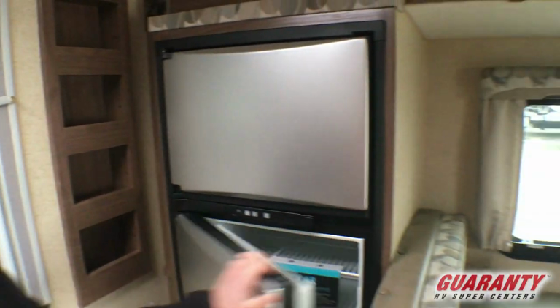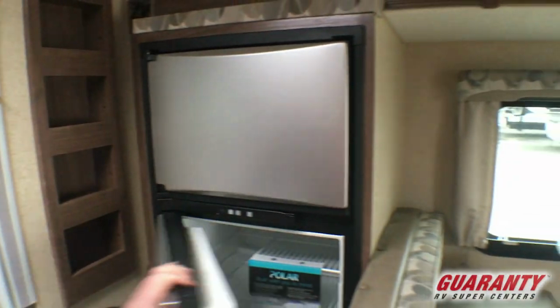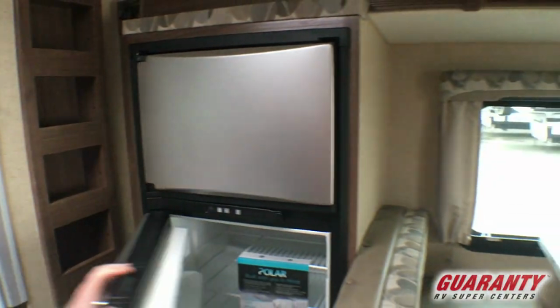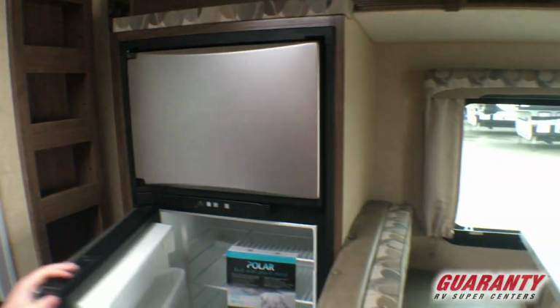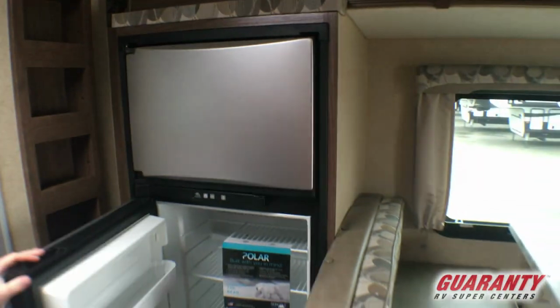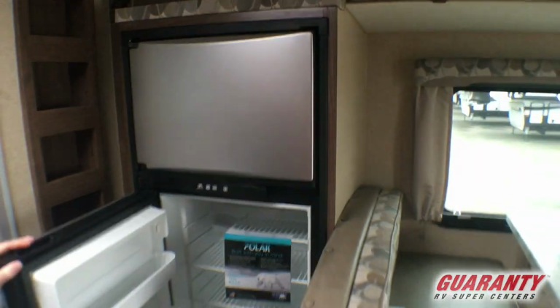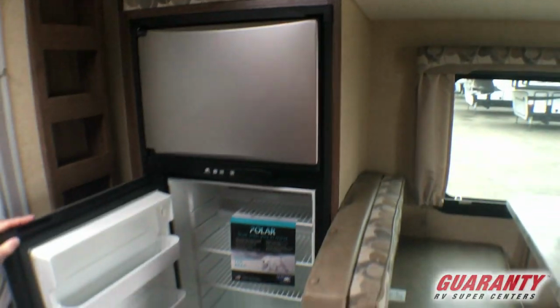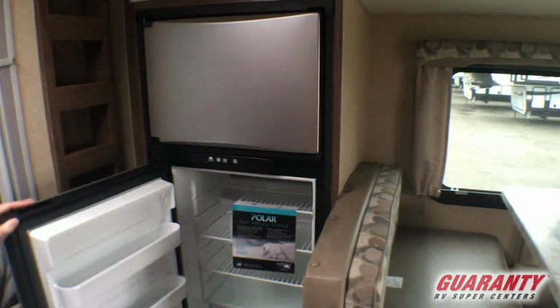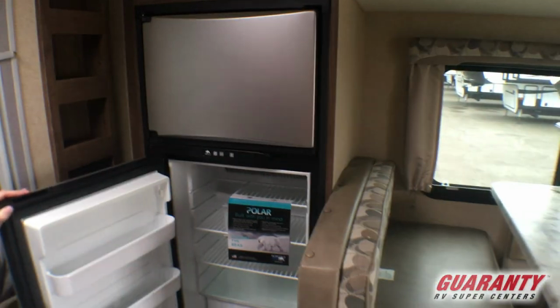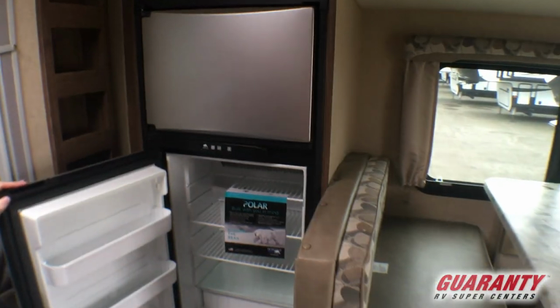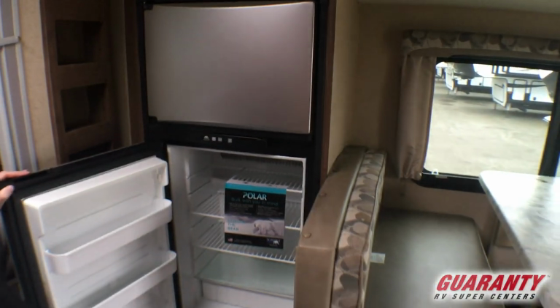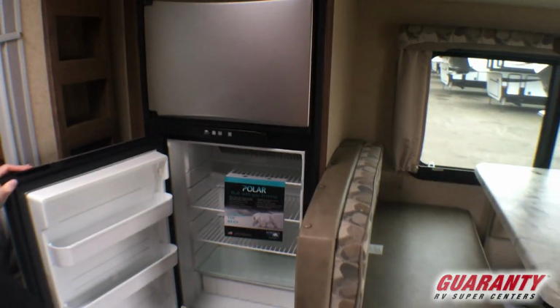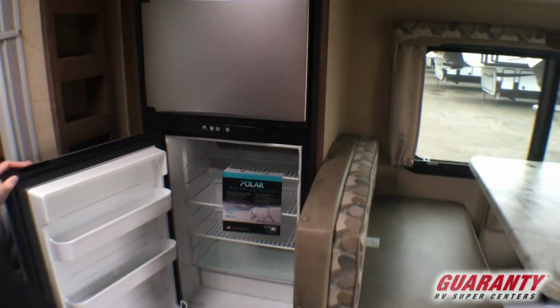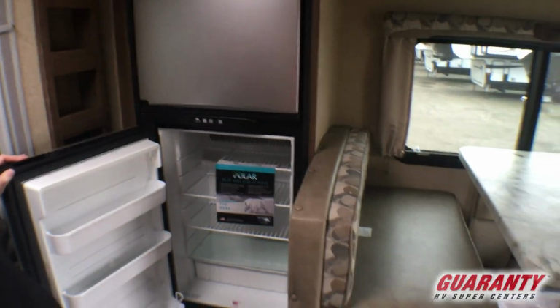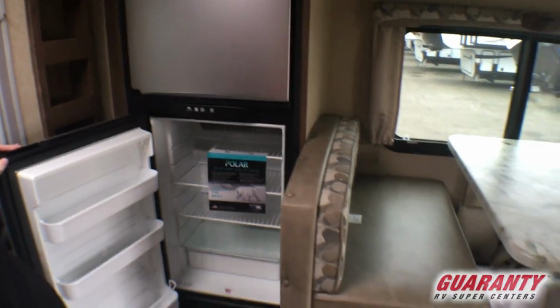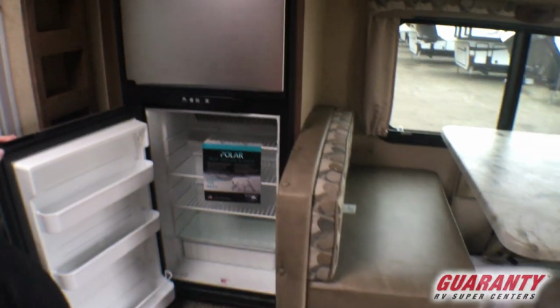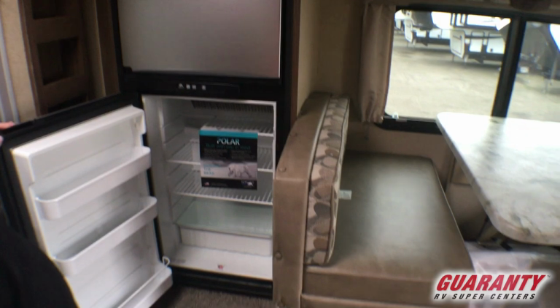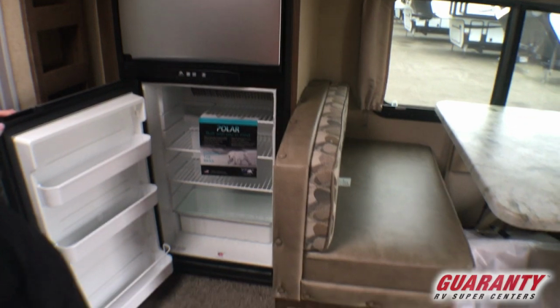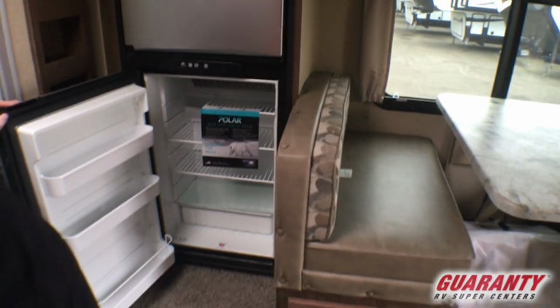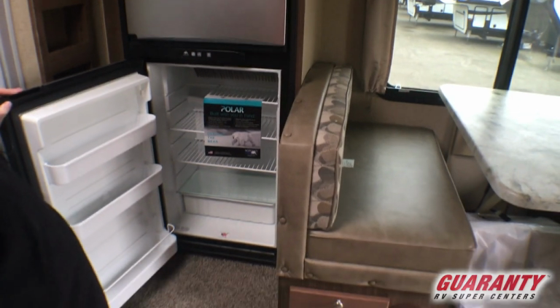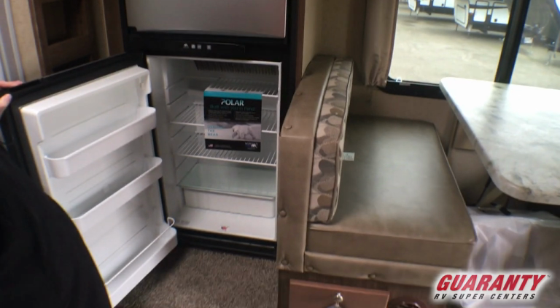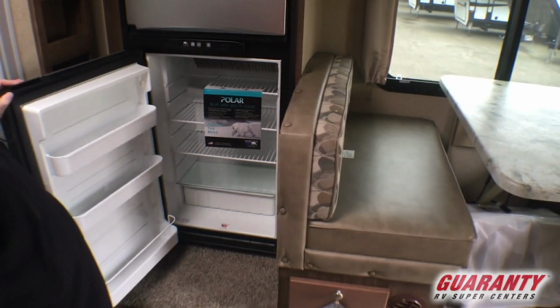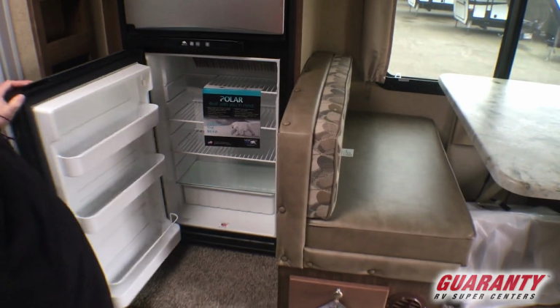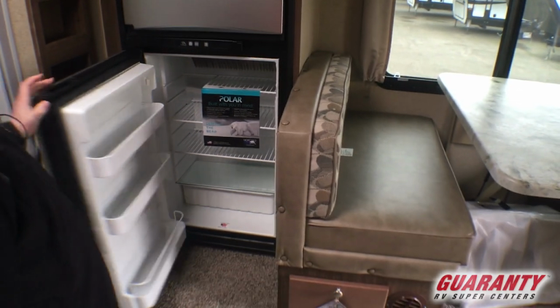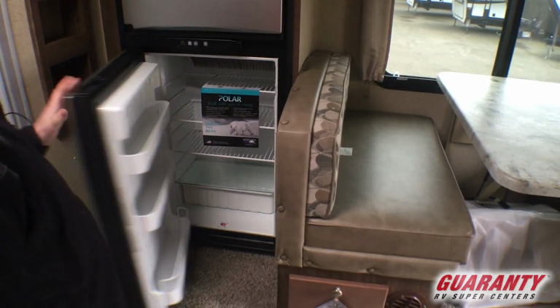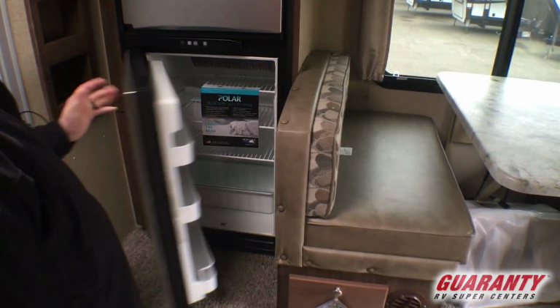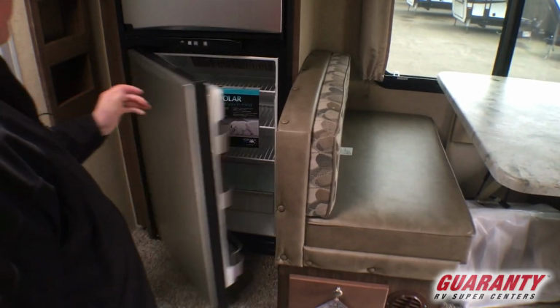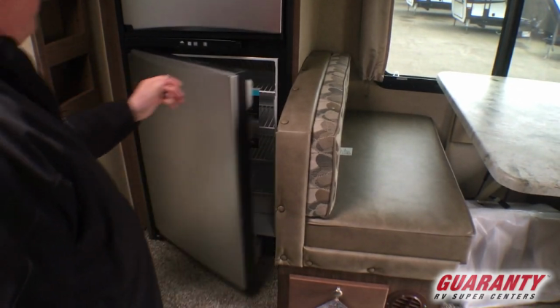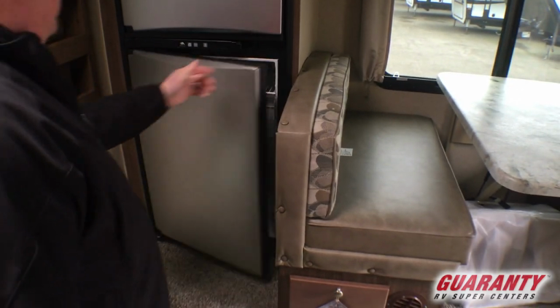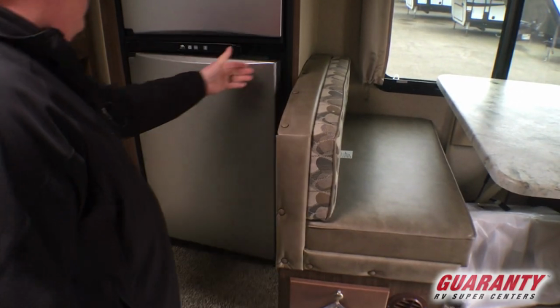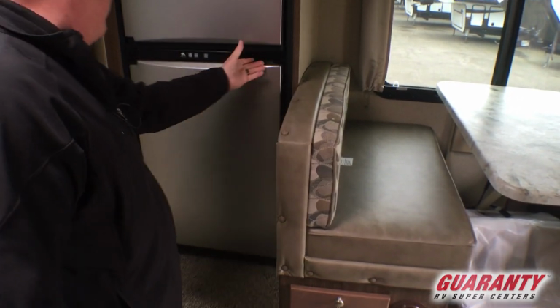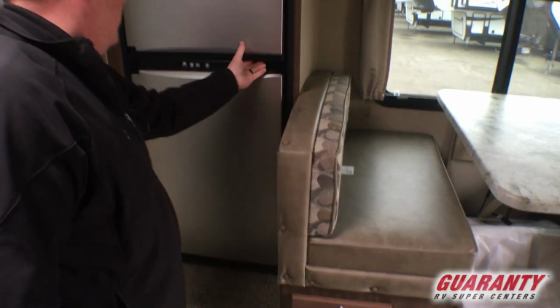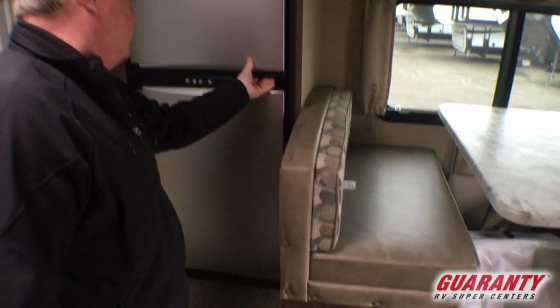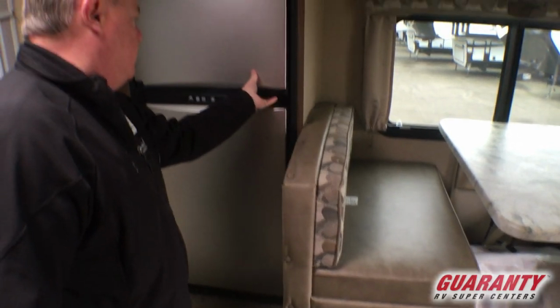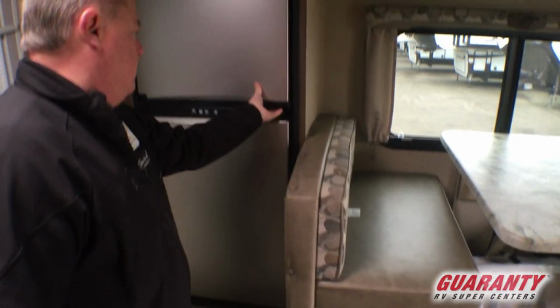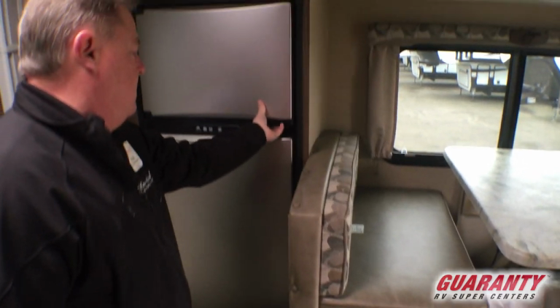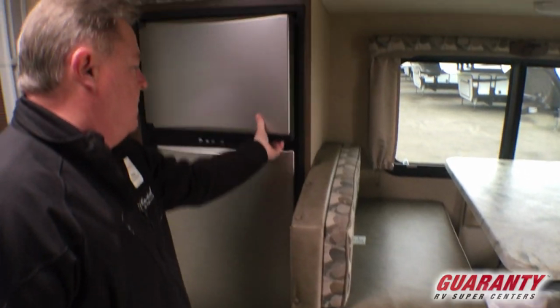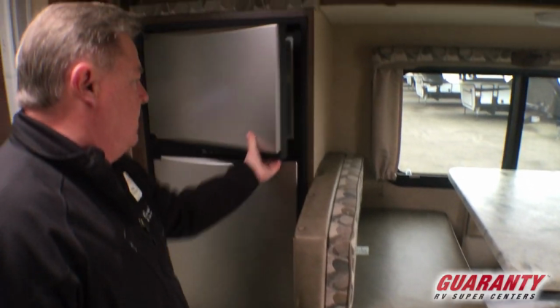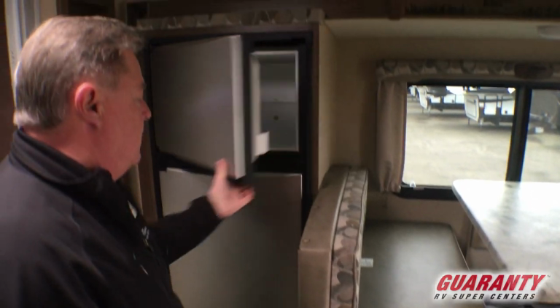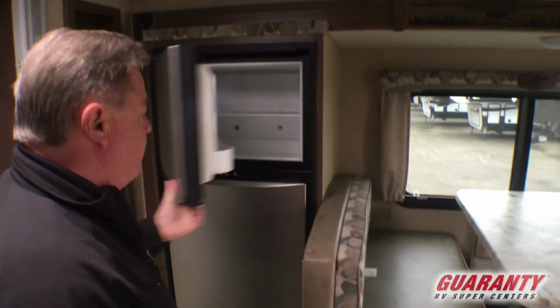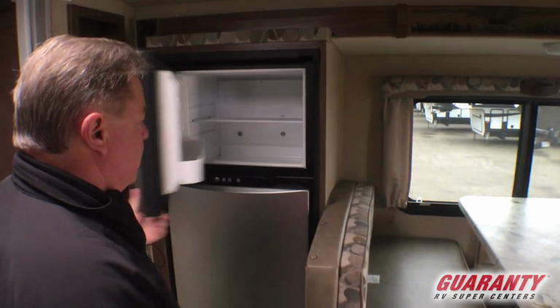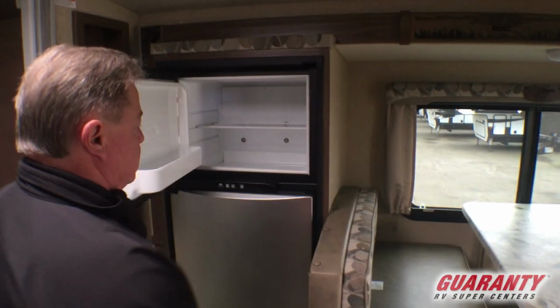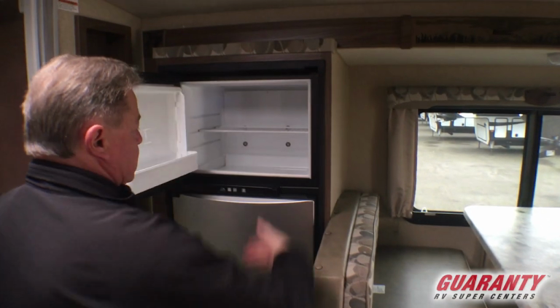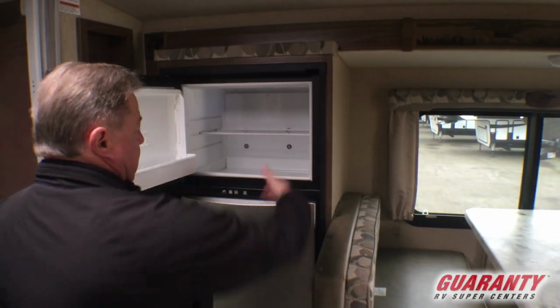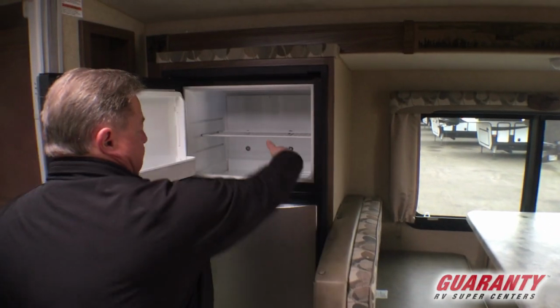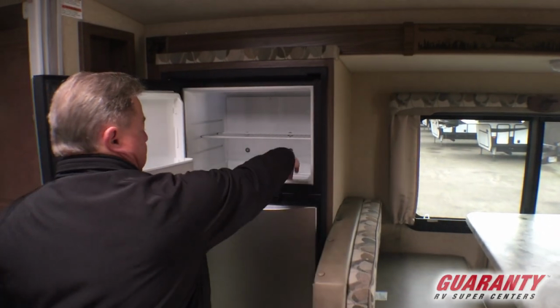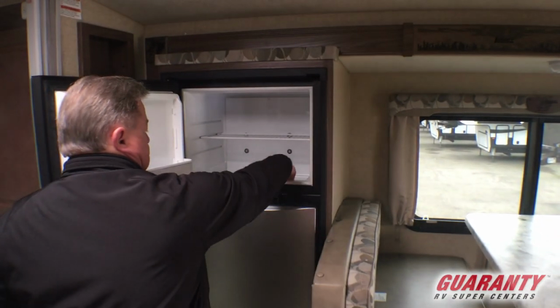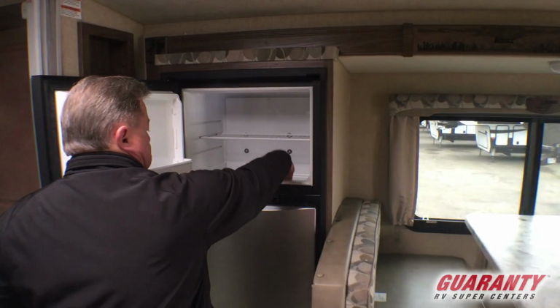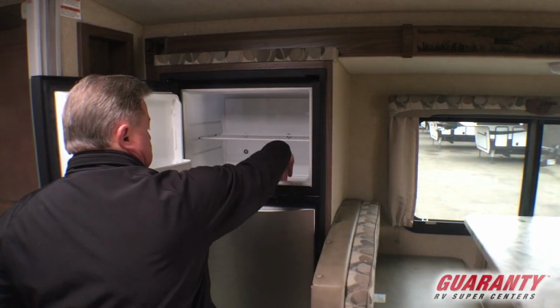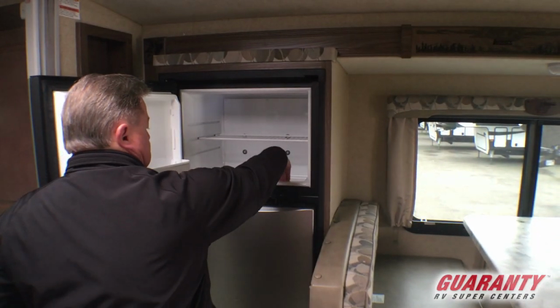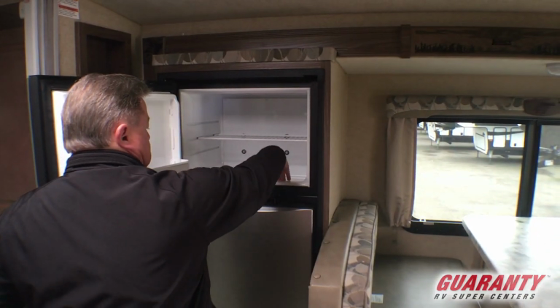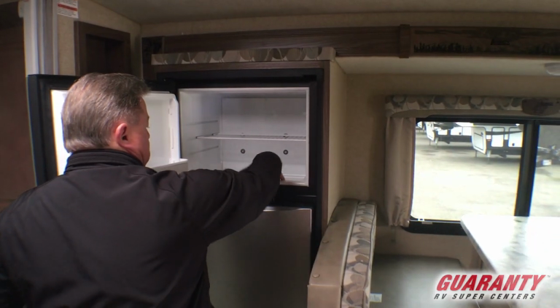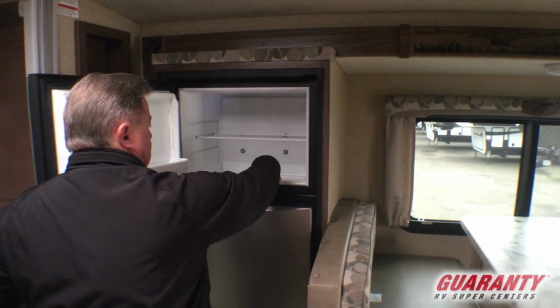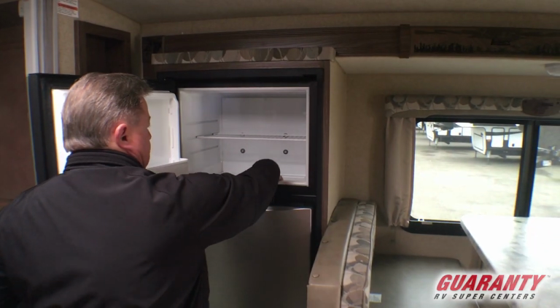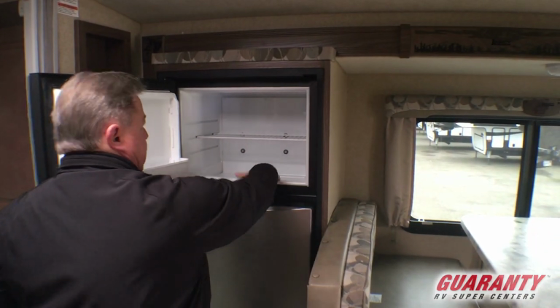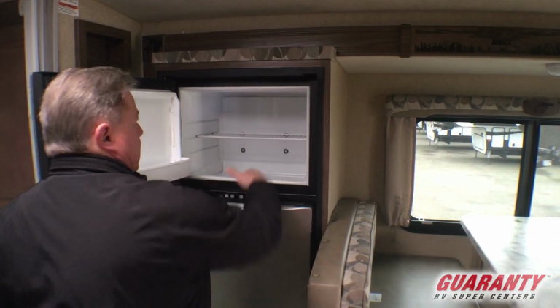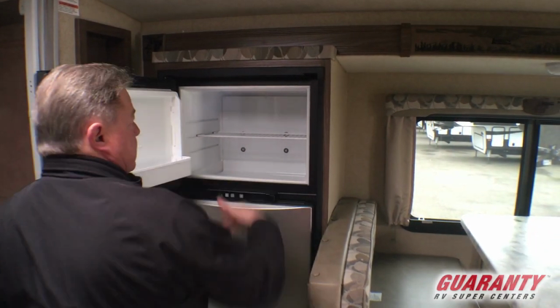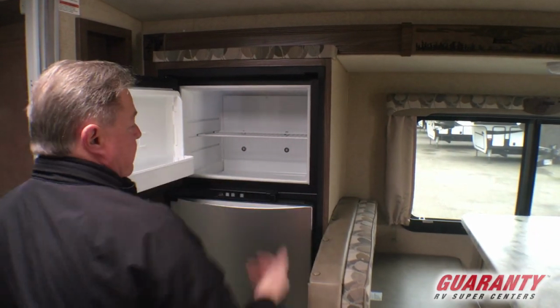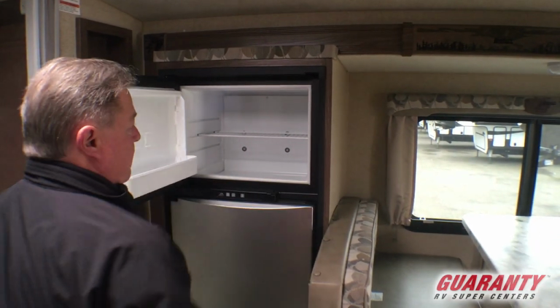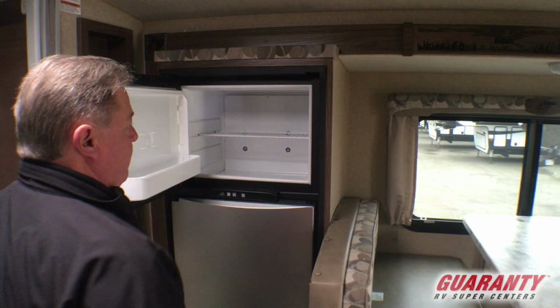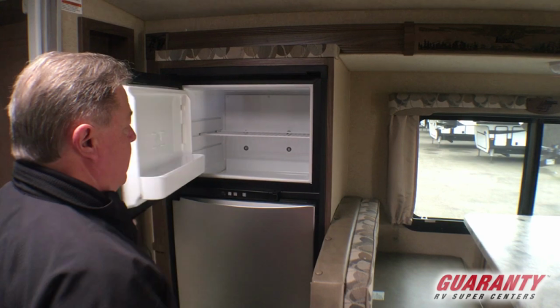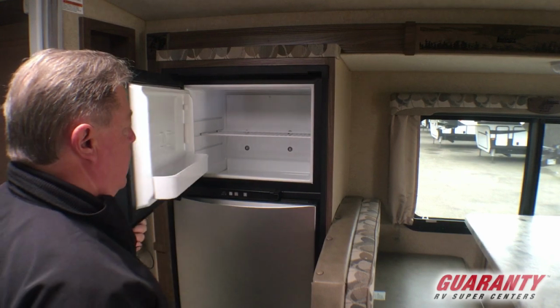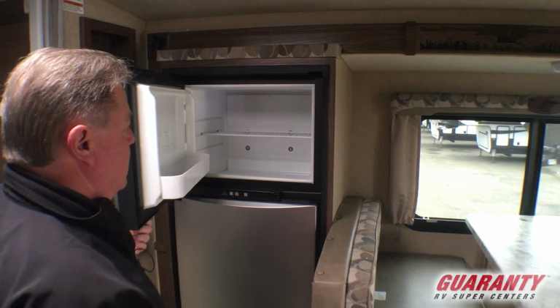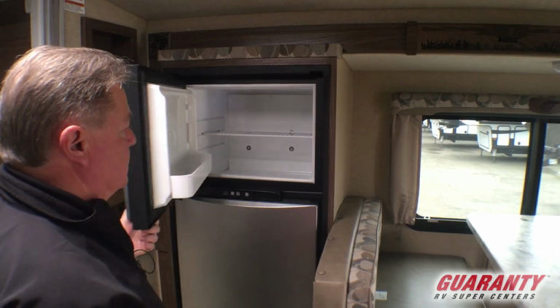Got the bigger refrigerator. This is going to be the Norcold refrigerator-freezer. The freezer is going to have a recessed bottom in it — very, very nice.